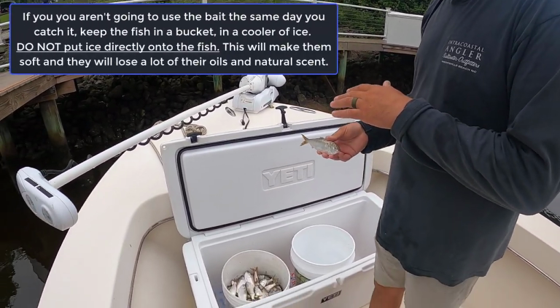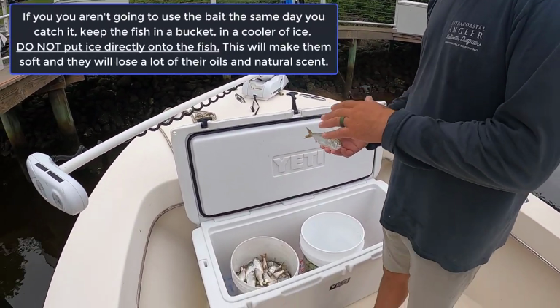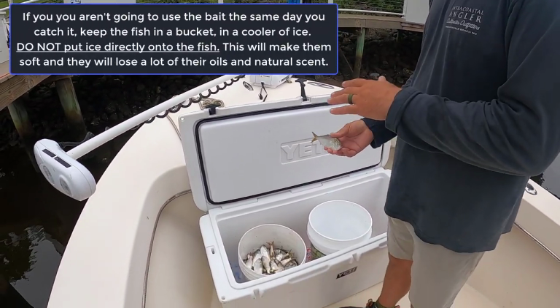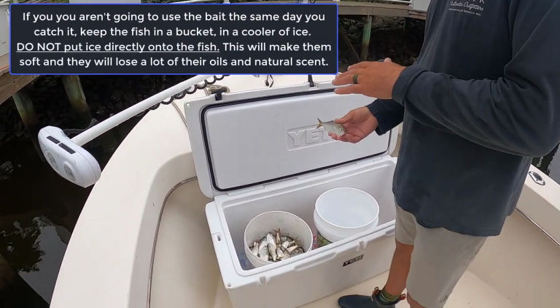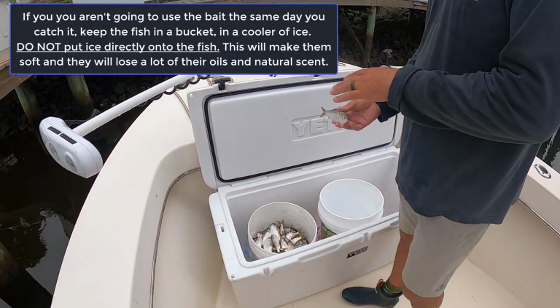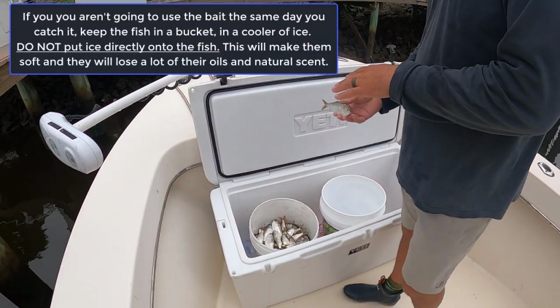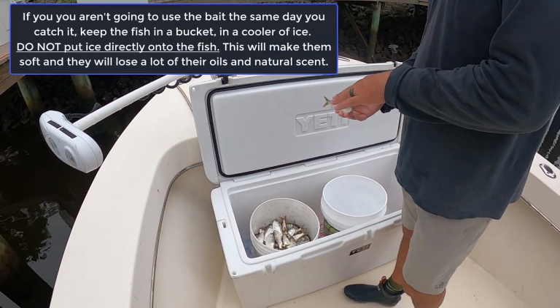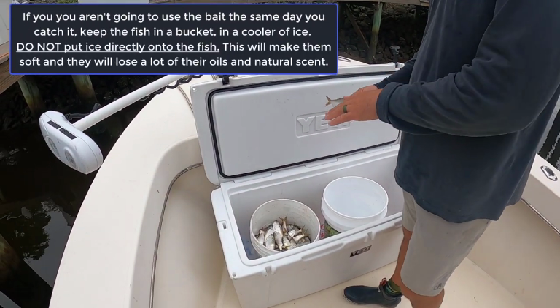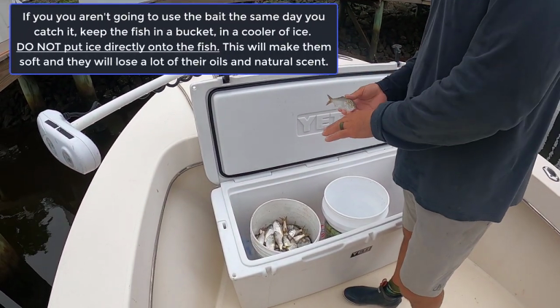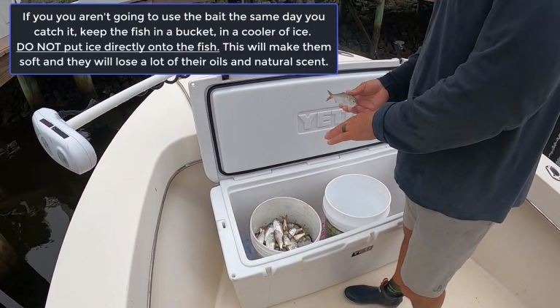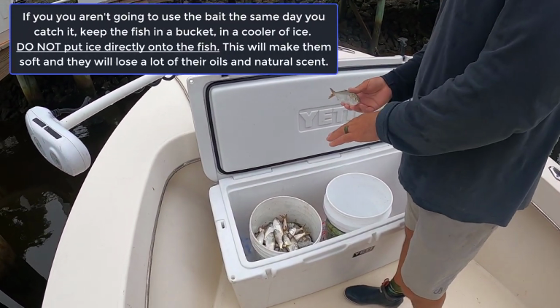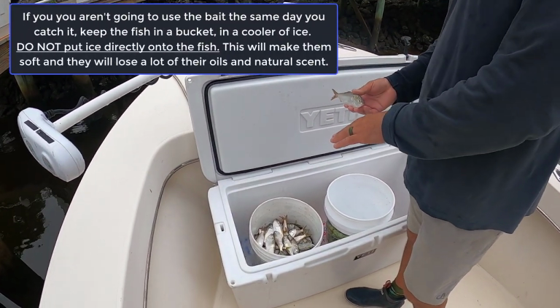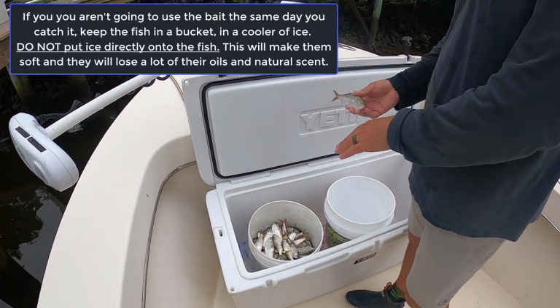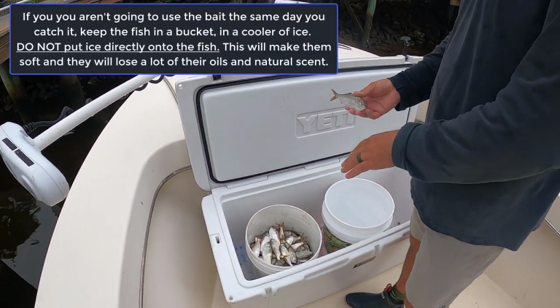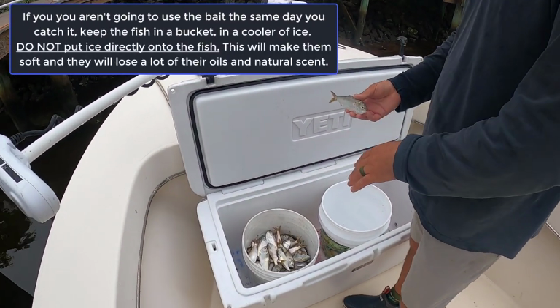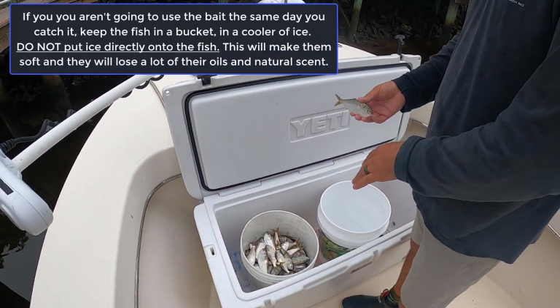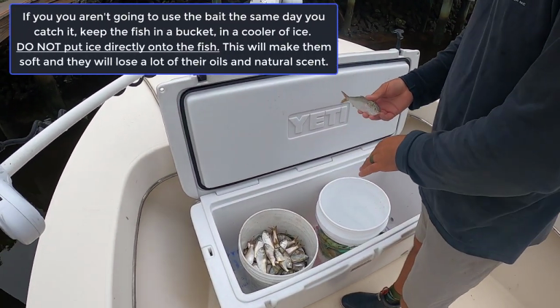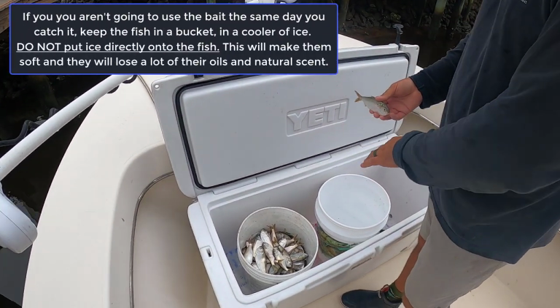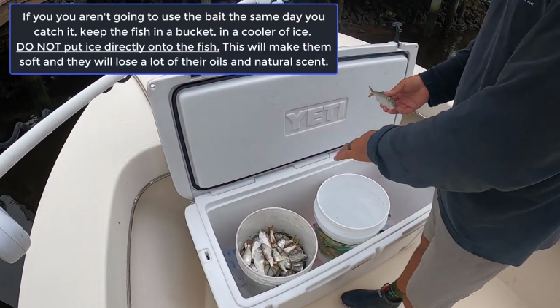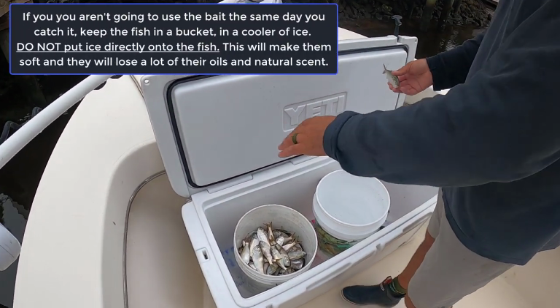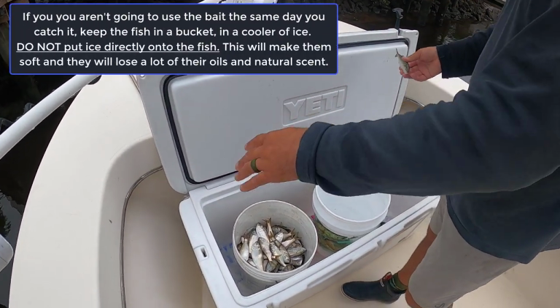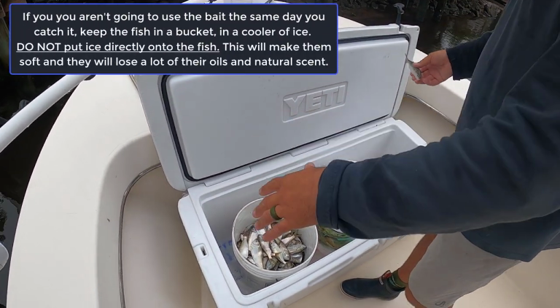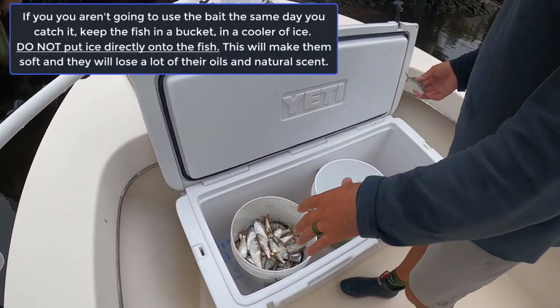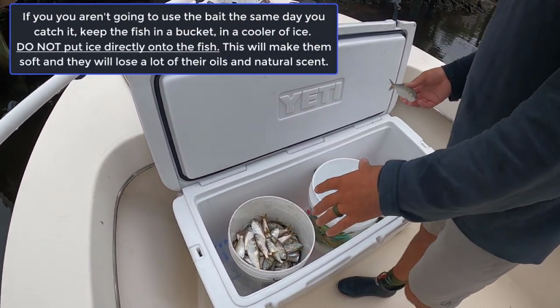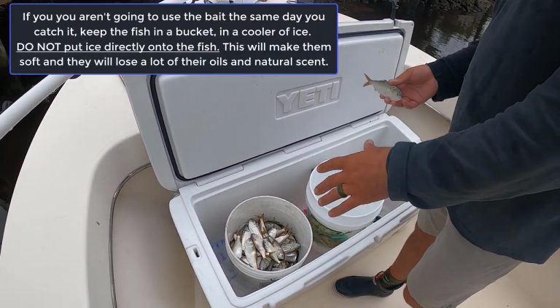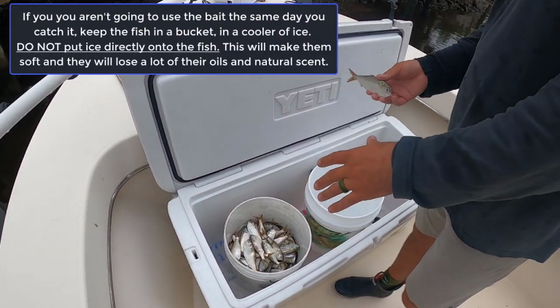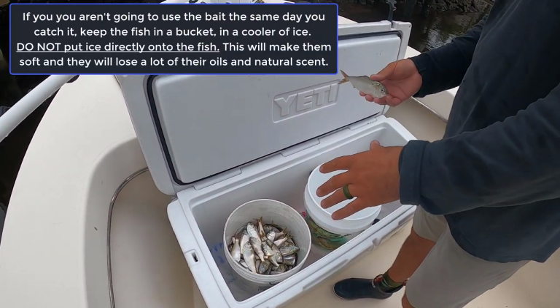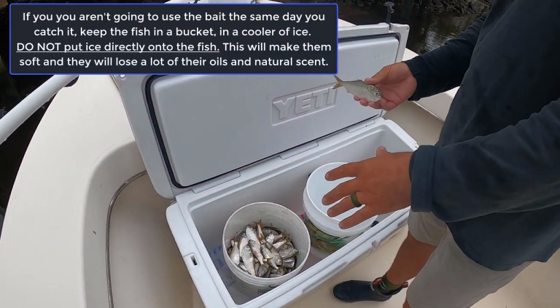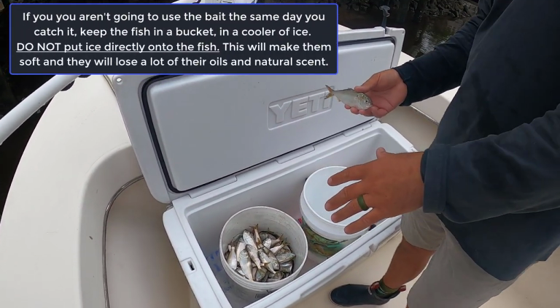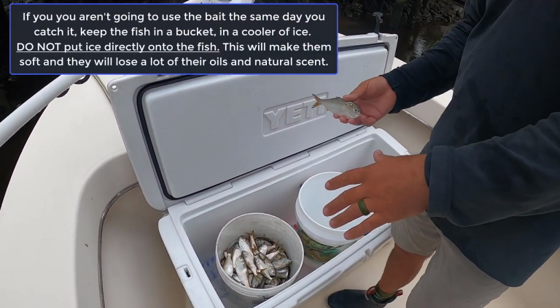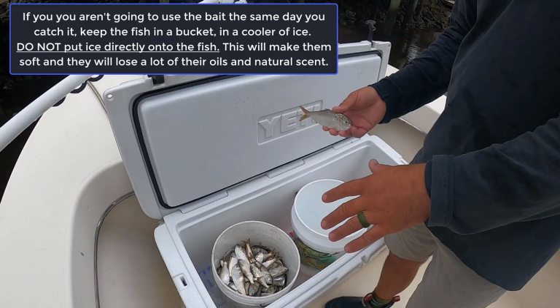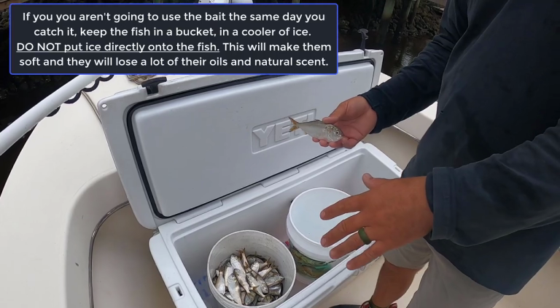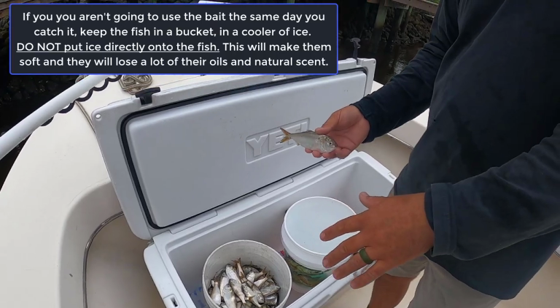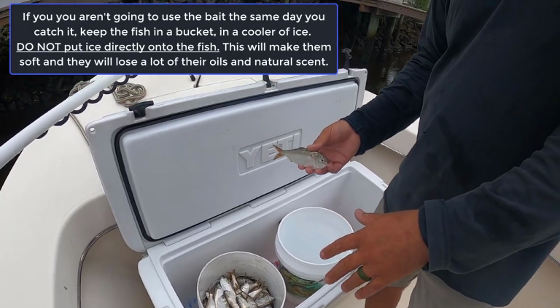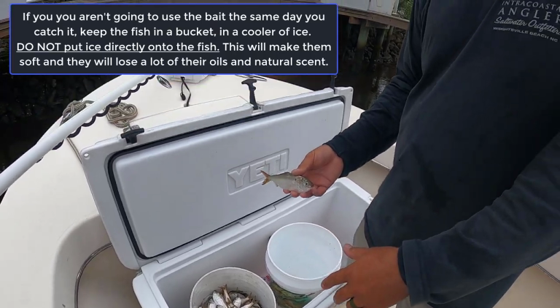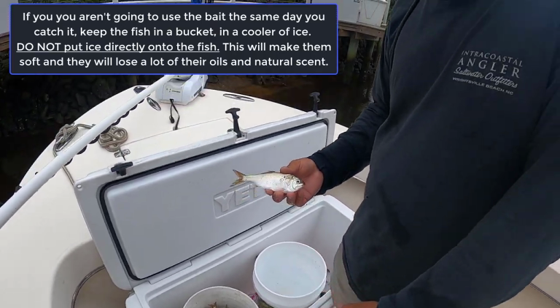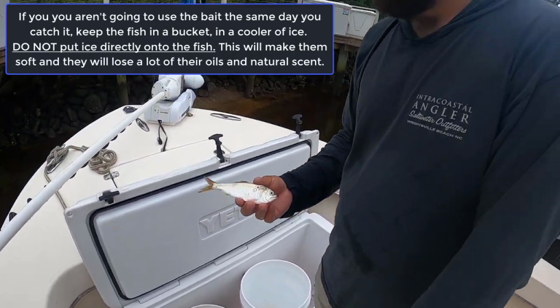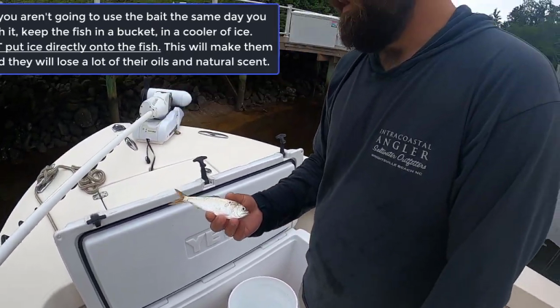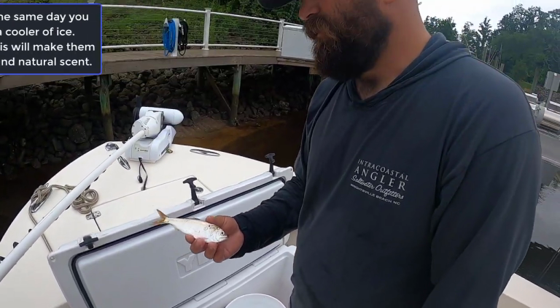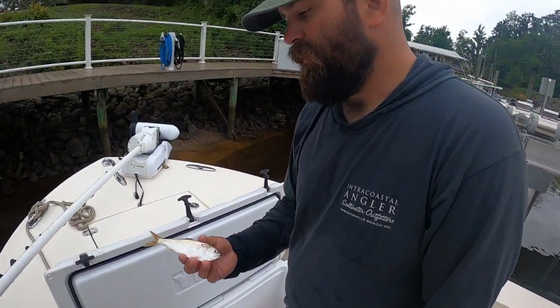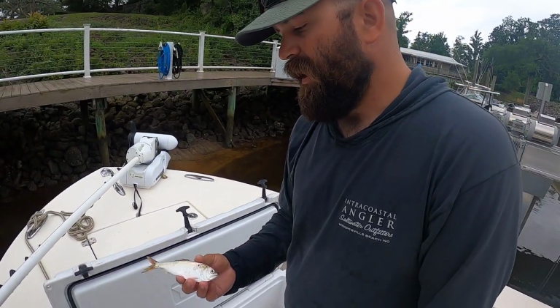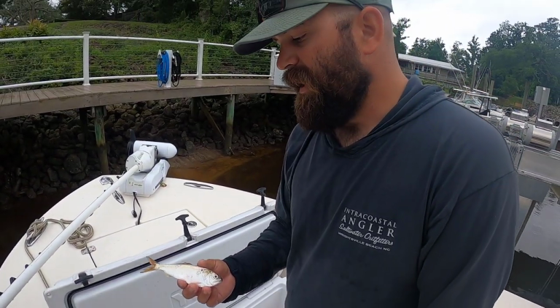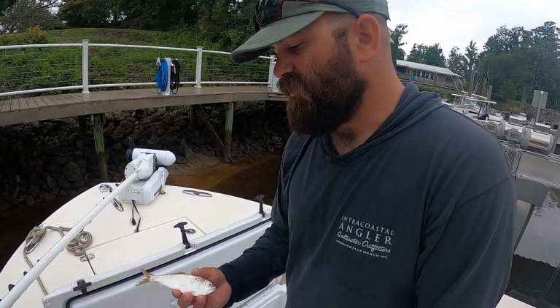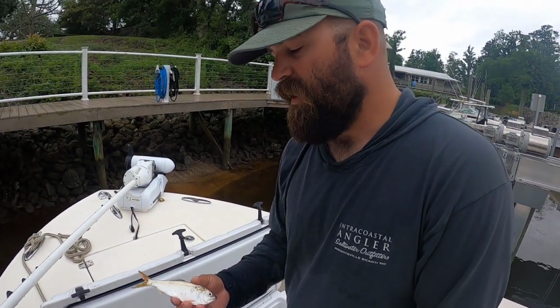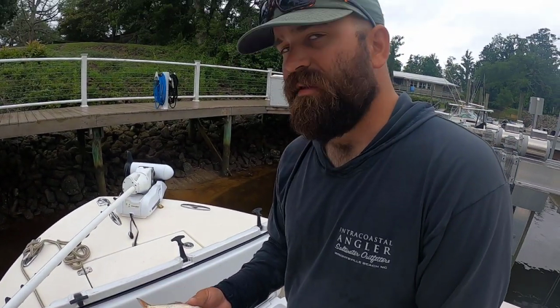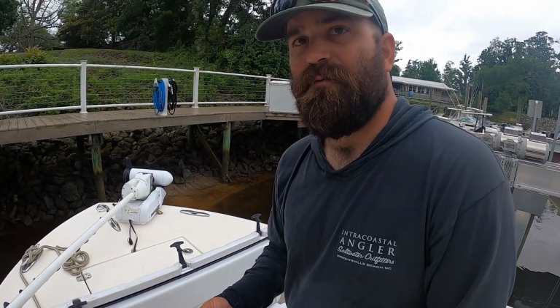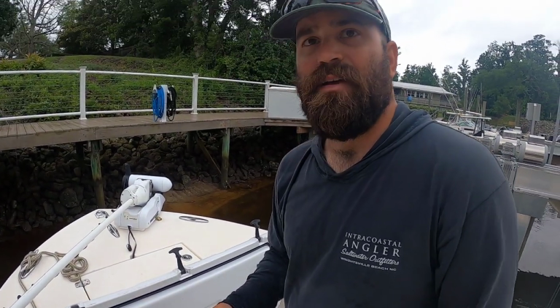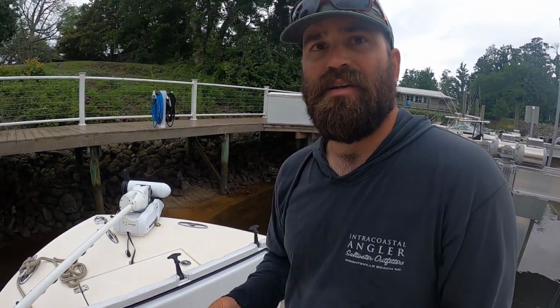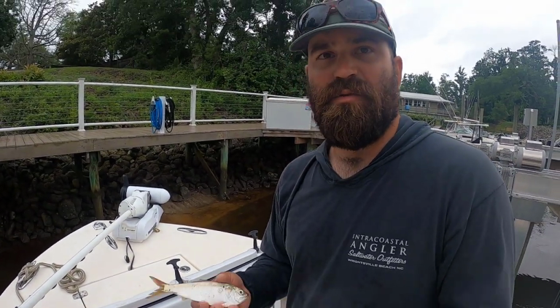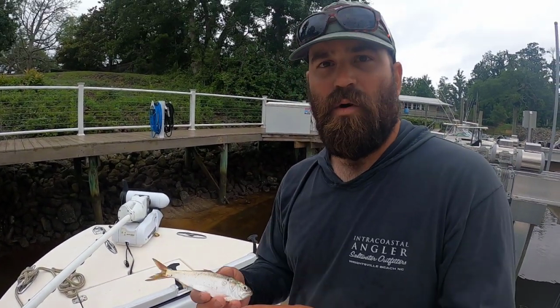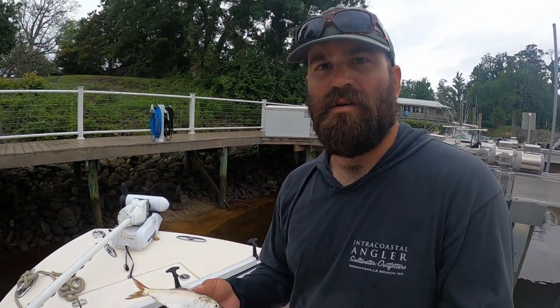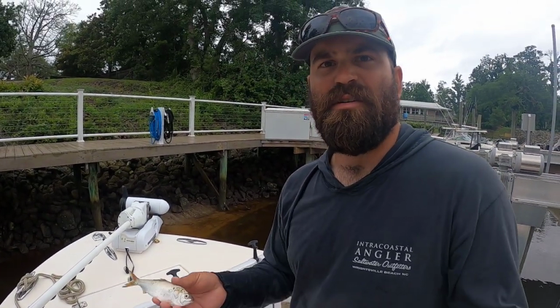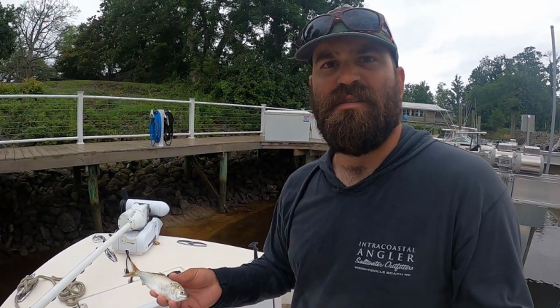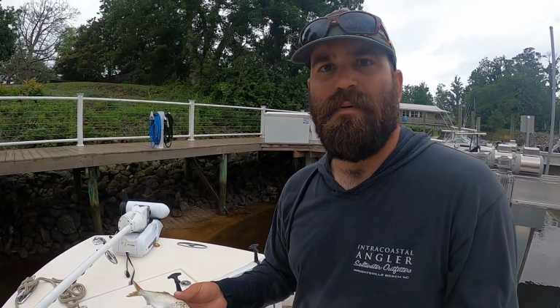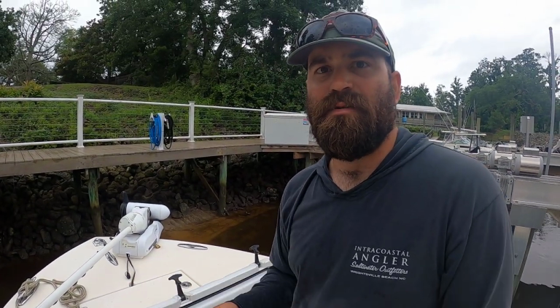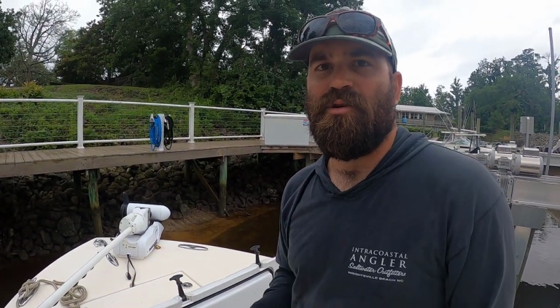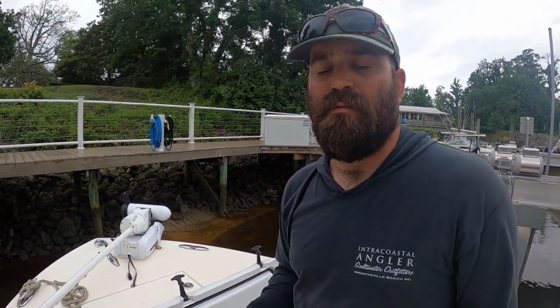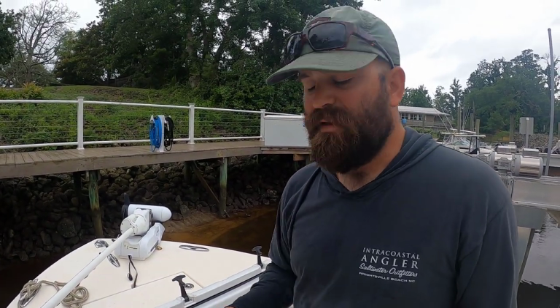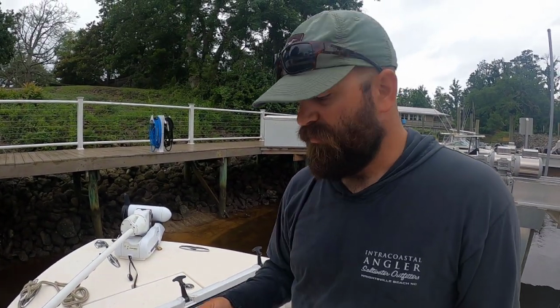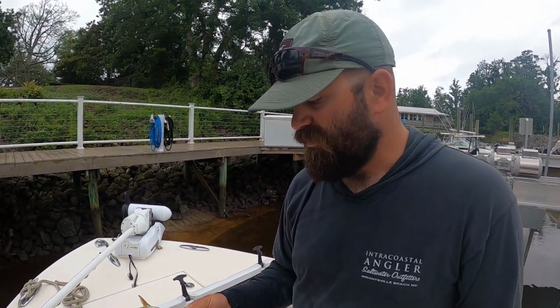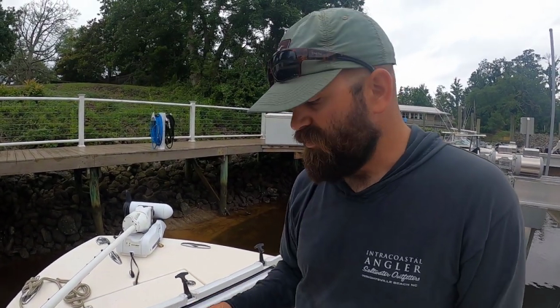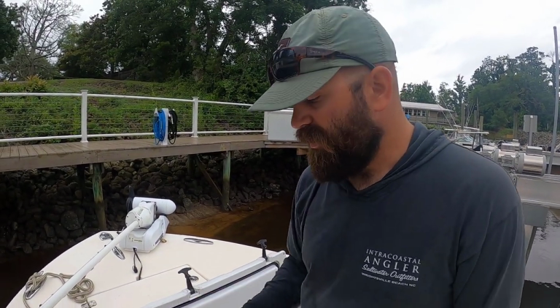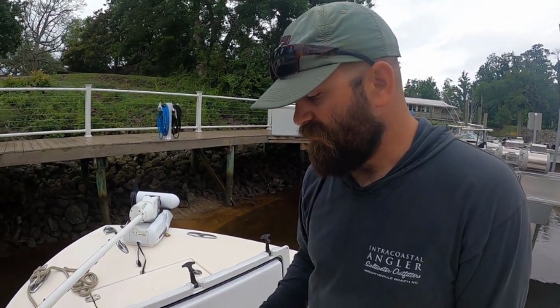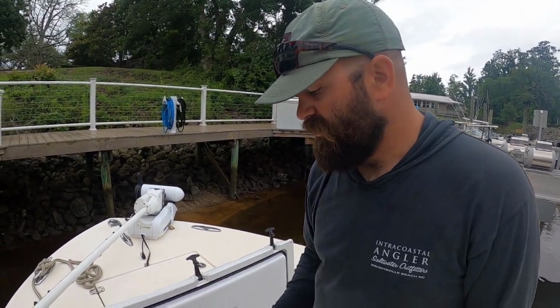I don't like to put the ice directly on the fish — I just want the cooler to be nice and cold. If you put ice right on the fish and the water starts to melt on it, it'll make them real soft.